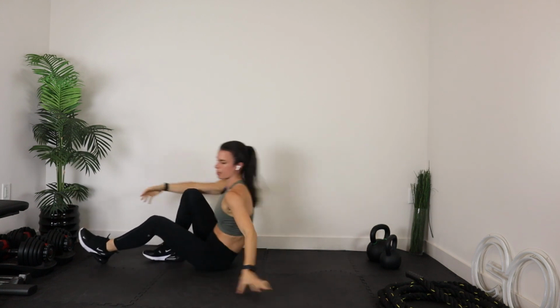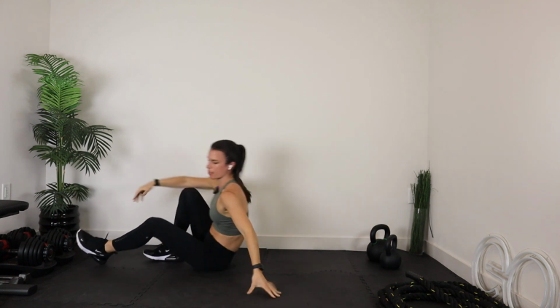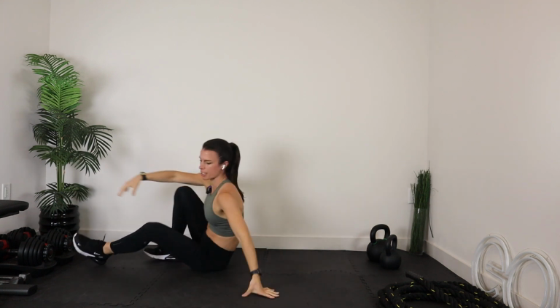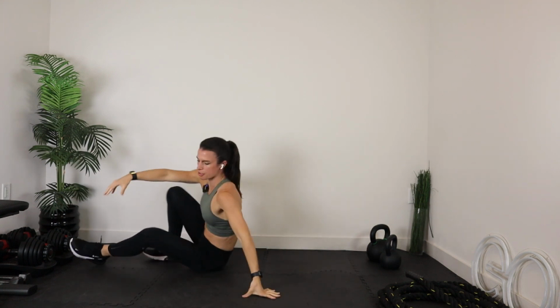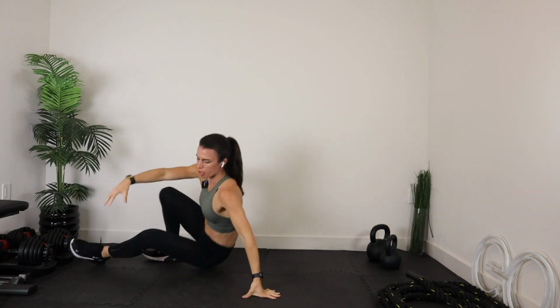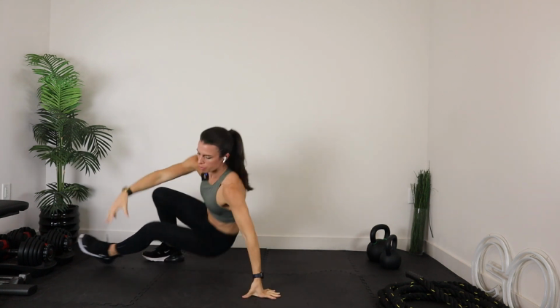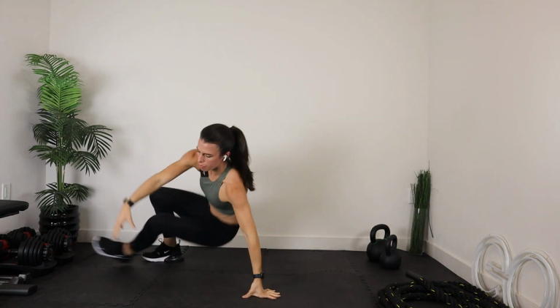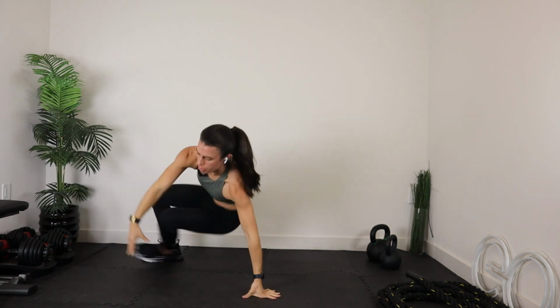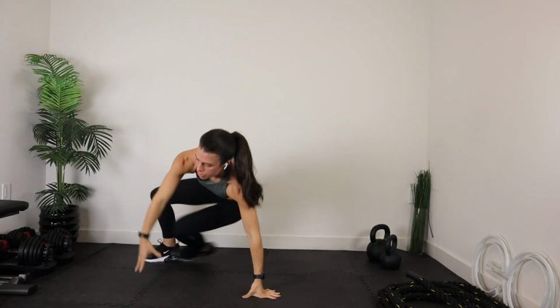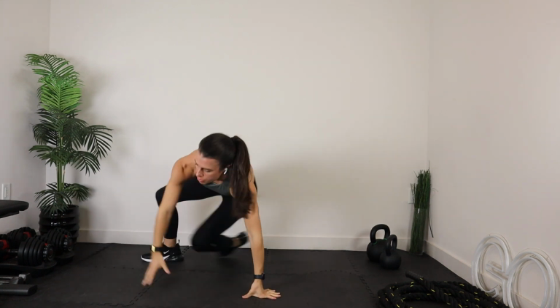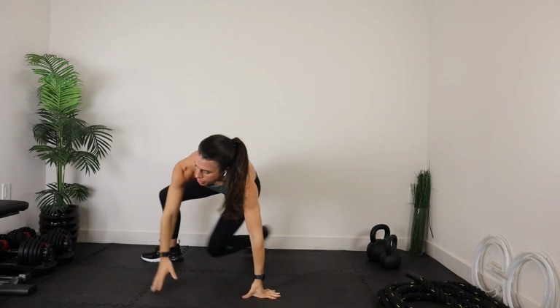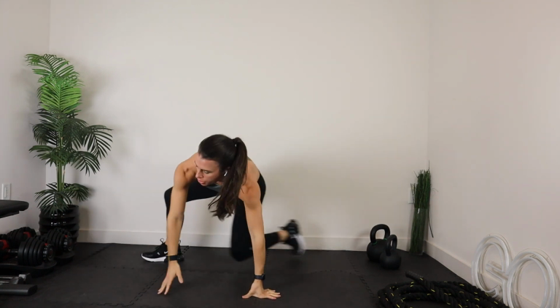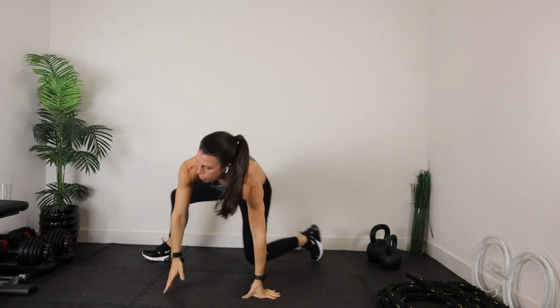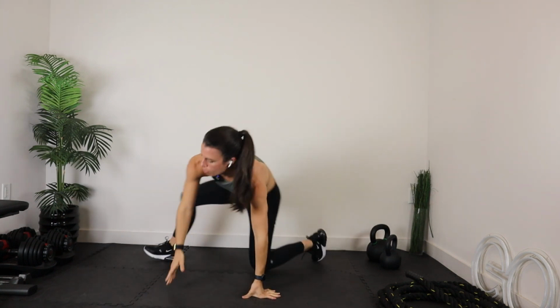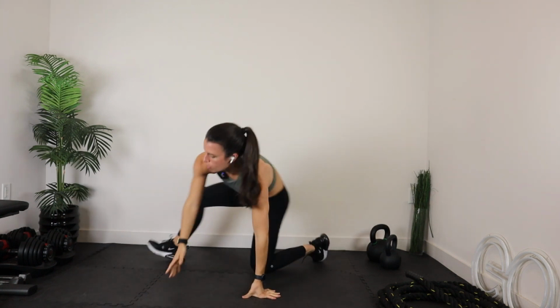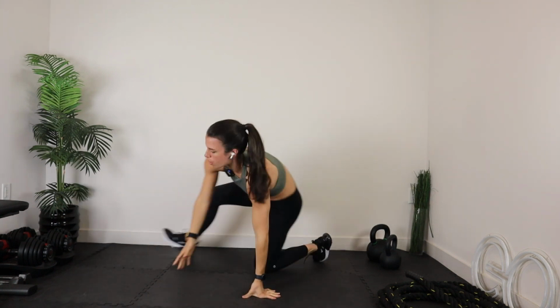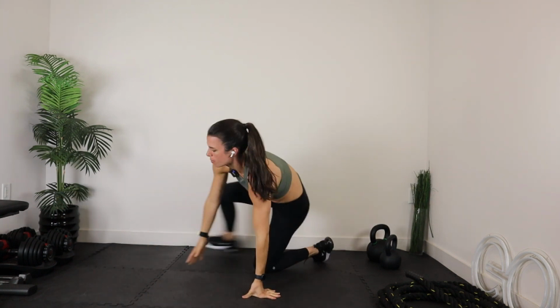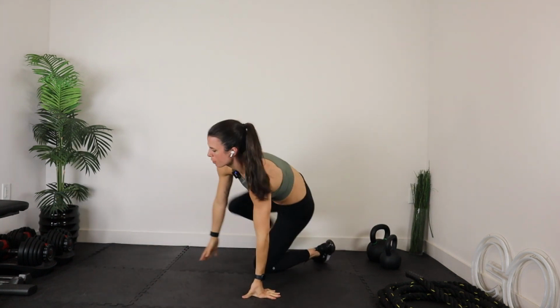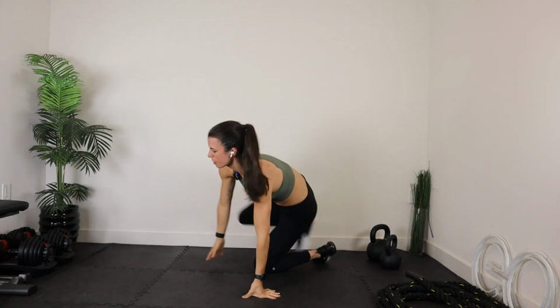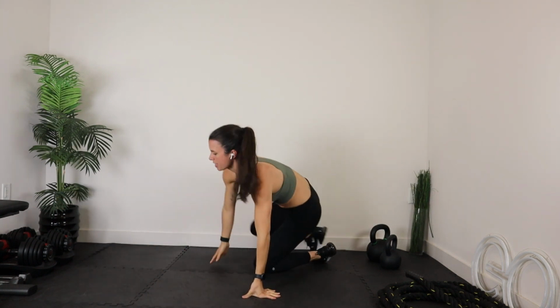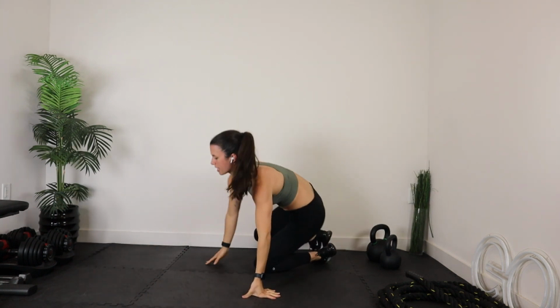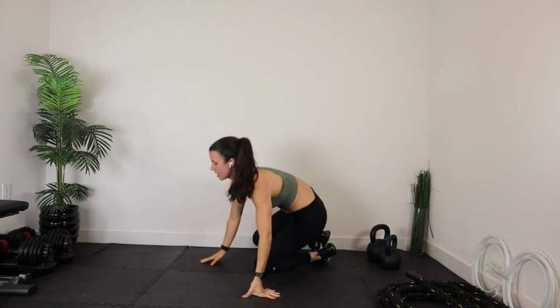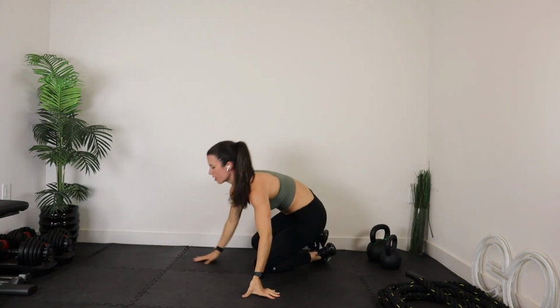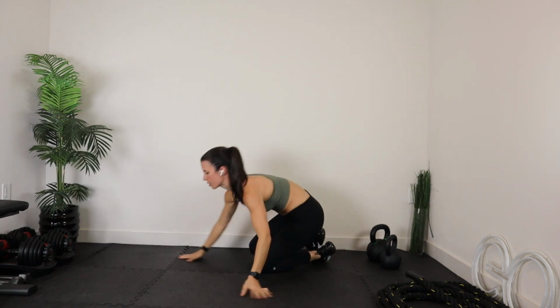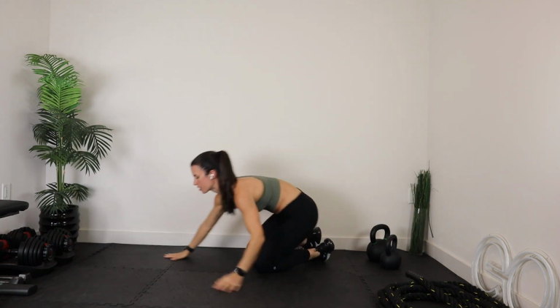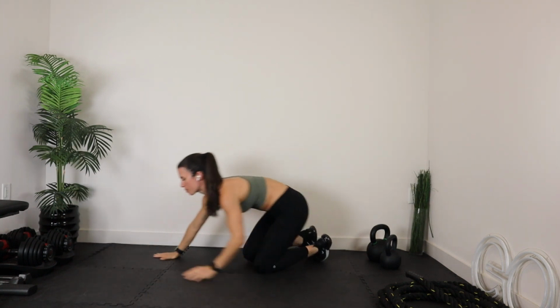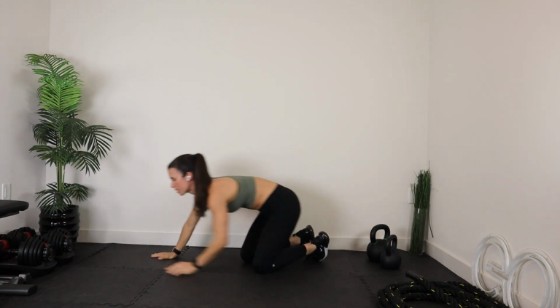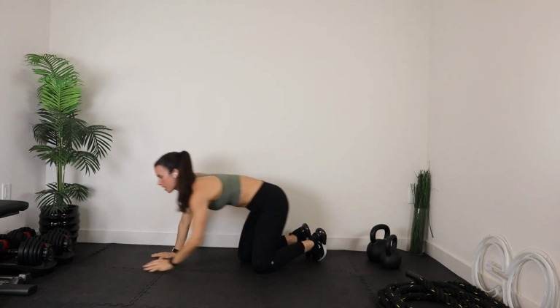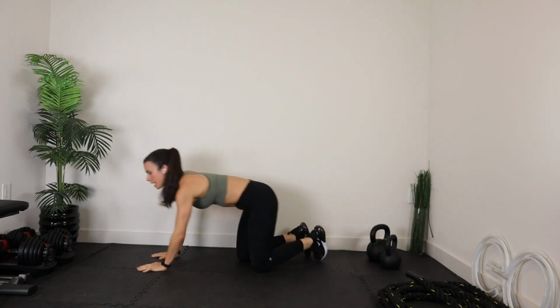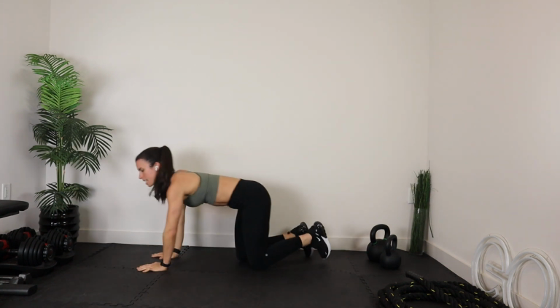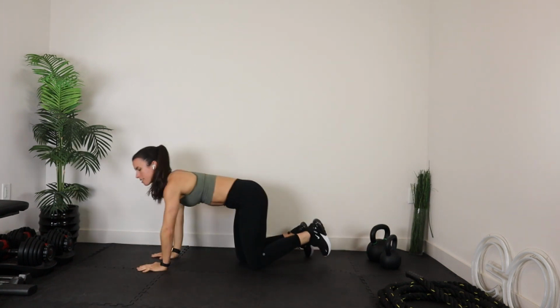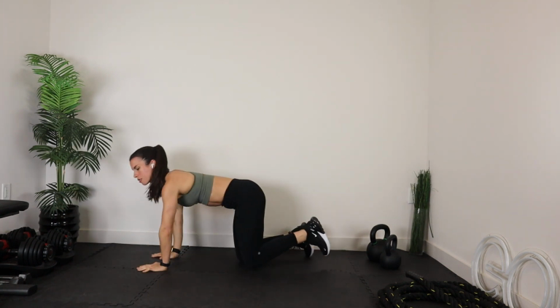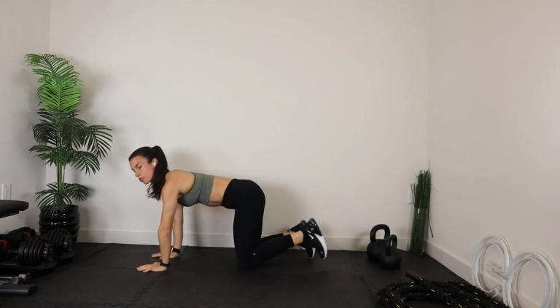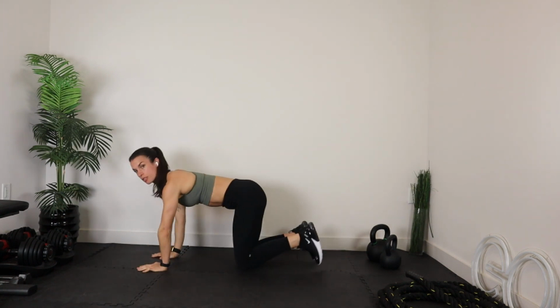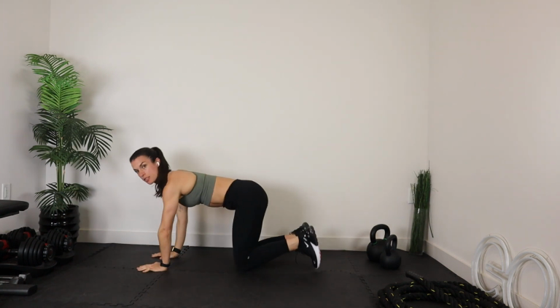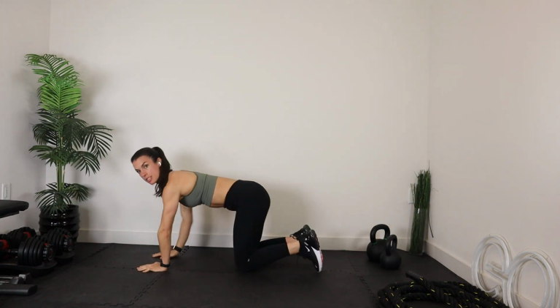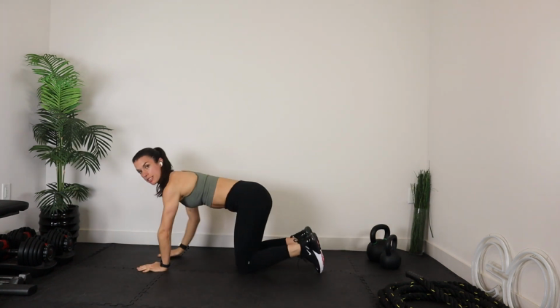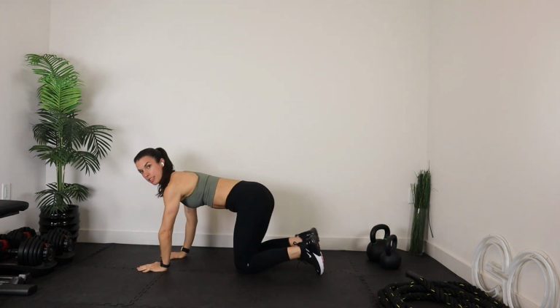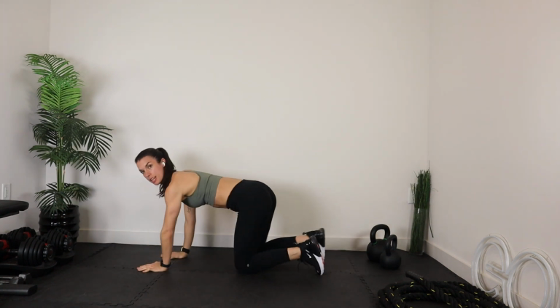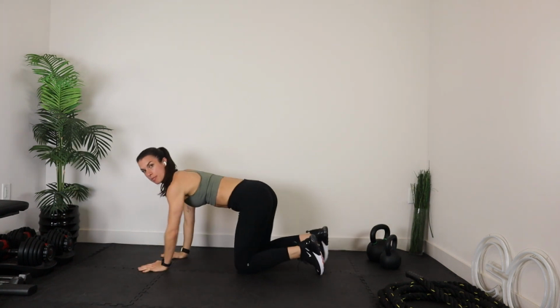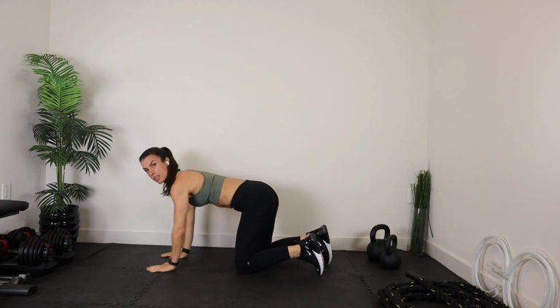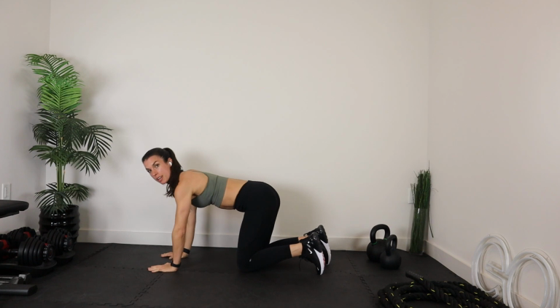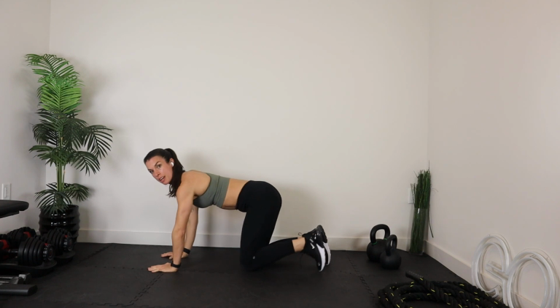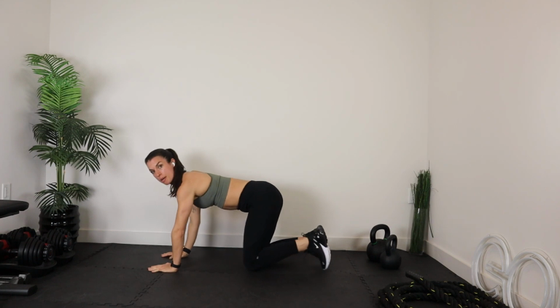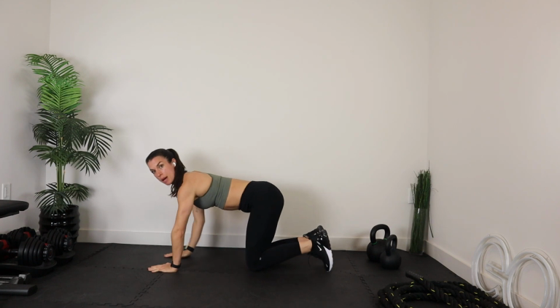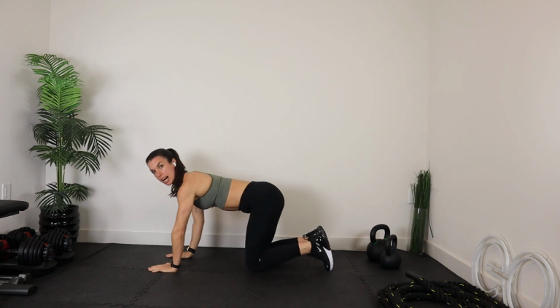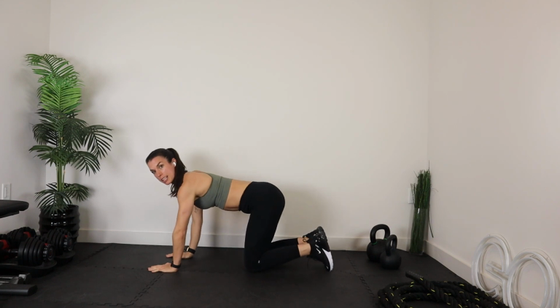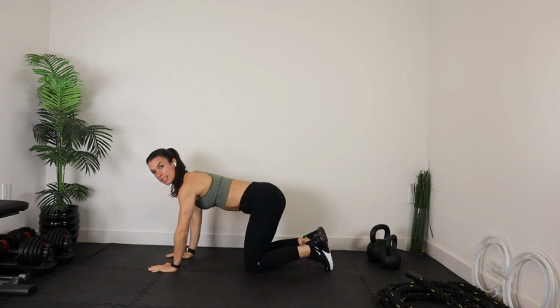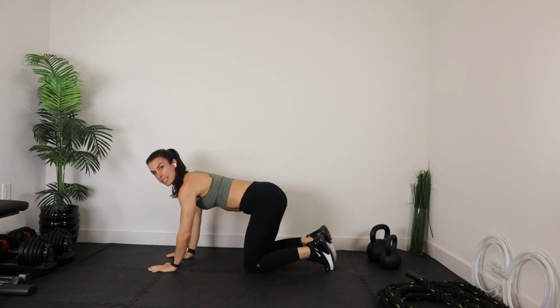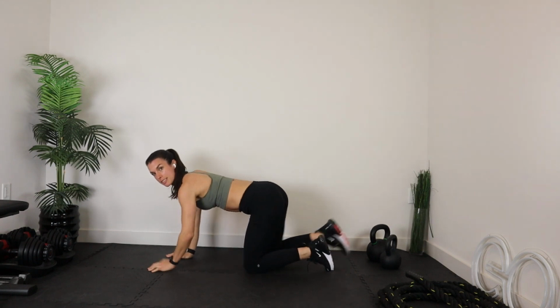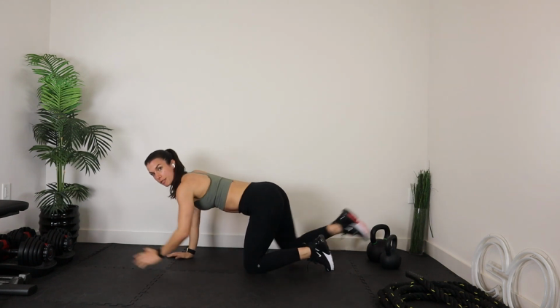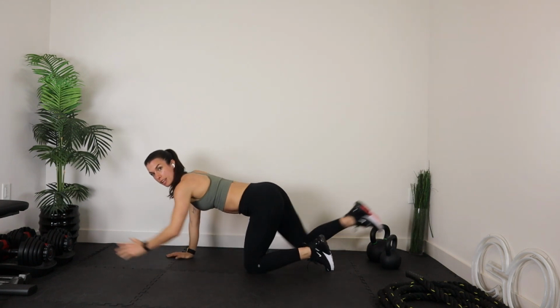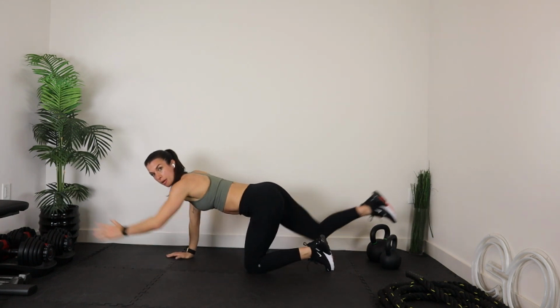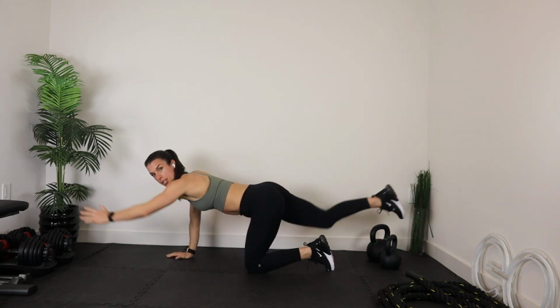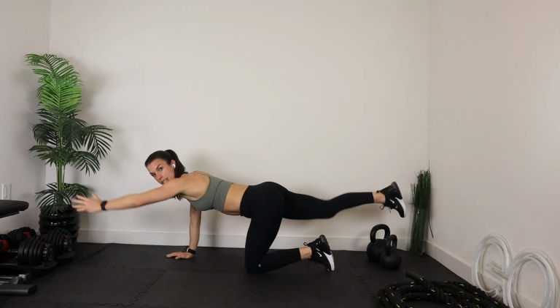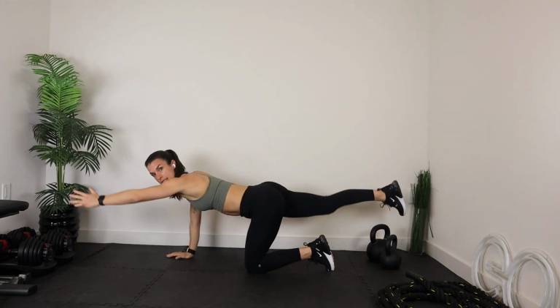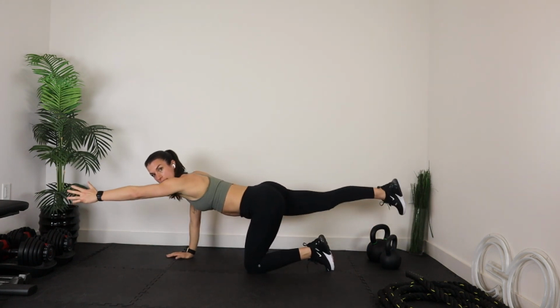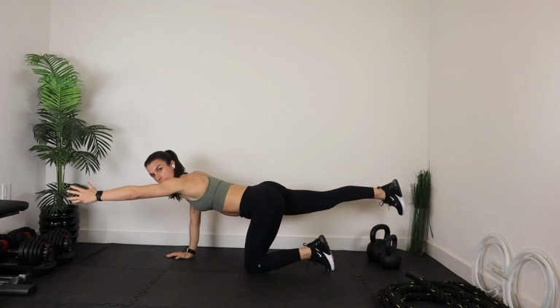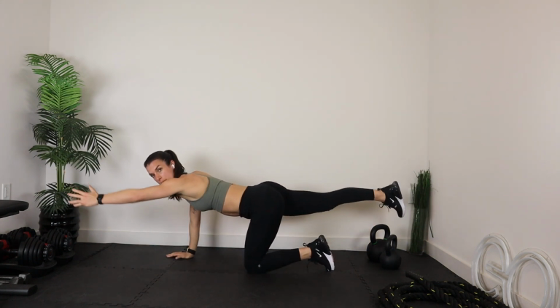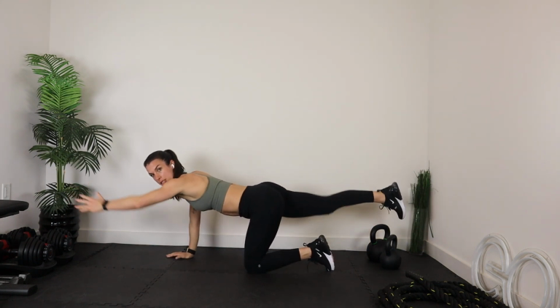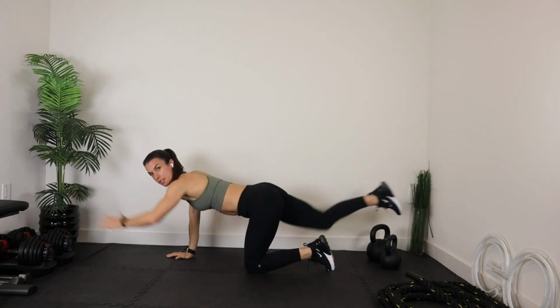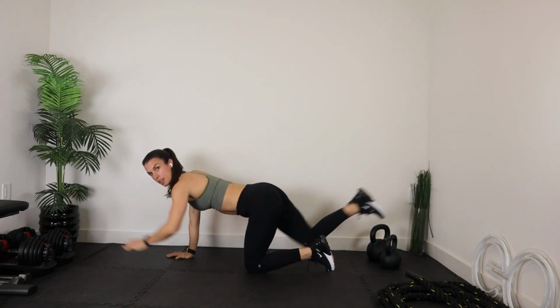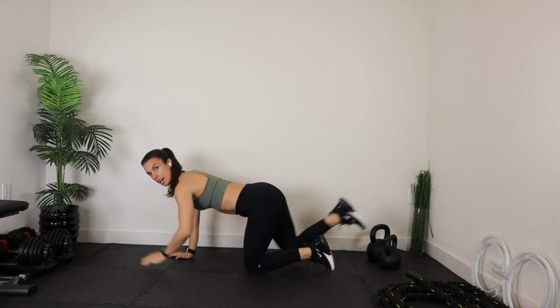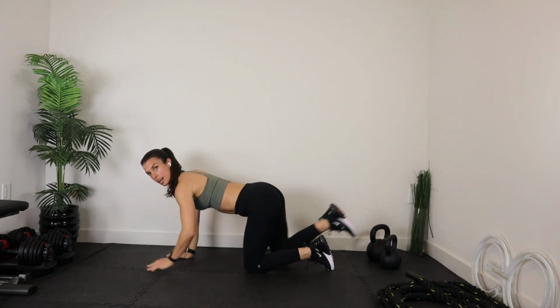Let's bring it right into all fours — one more set with this bird dog. Hands under shoulders, knees under hips, back is nice and flat. We extend opposites.